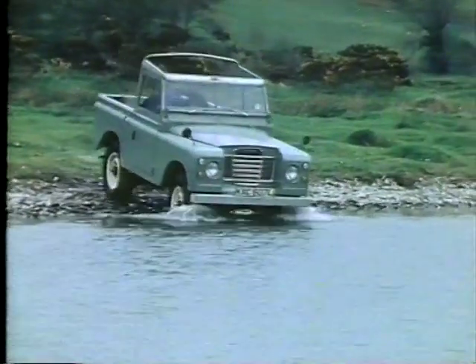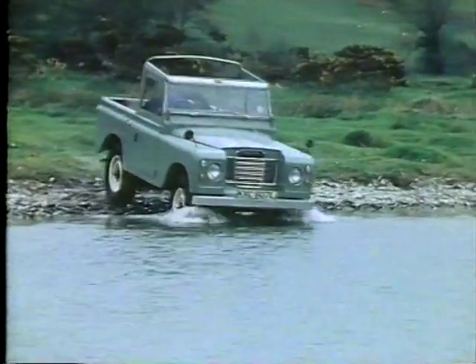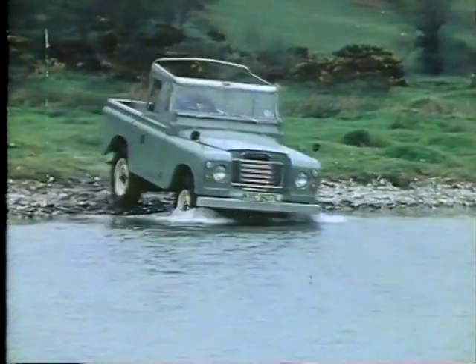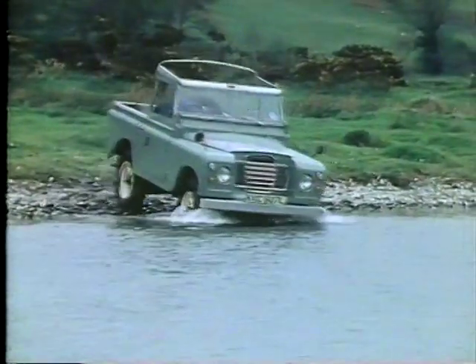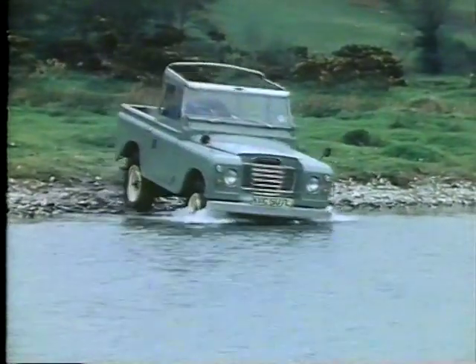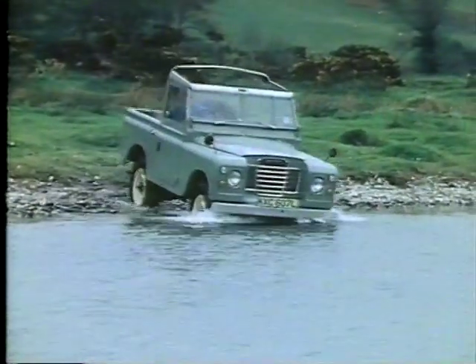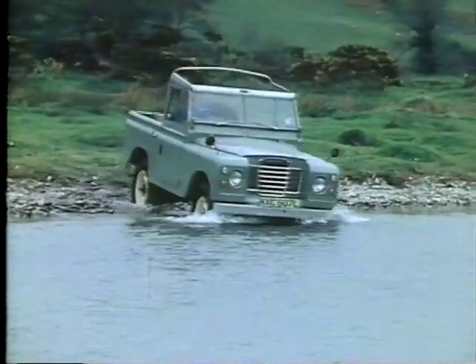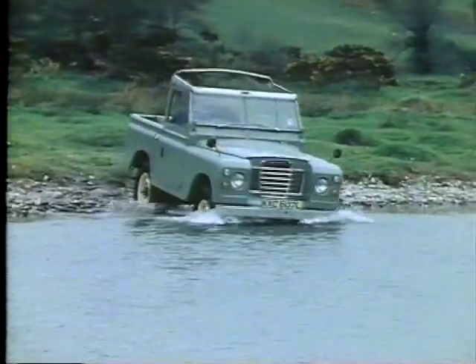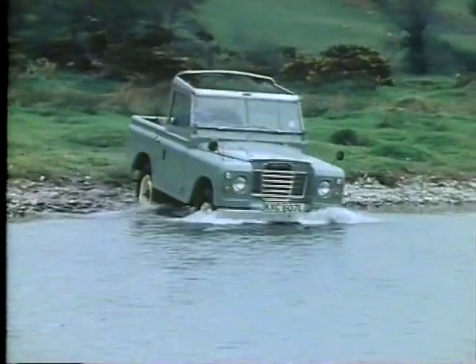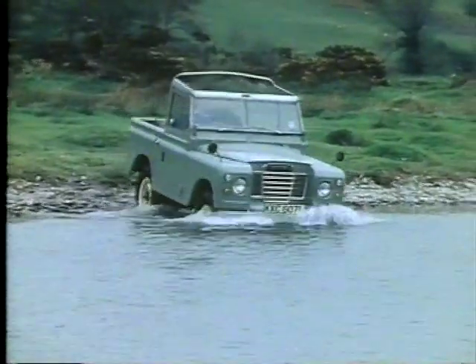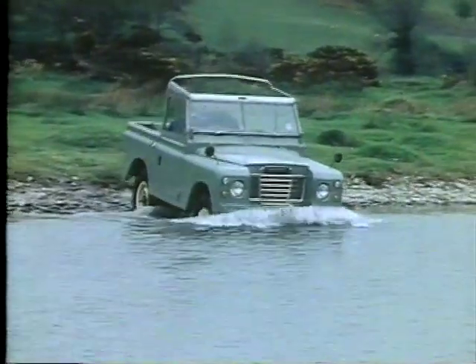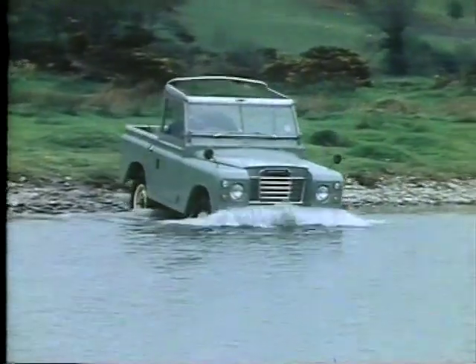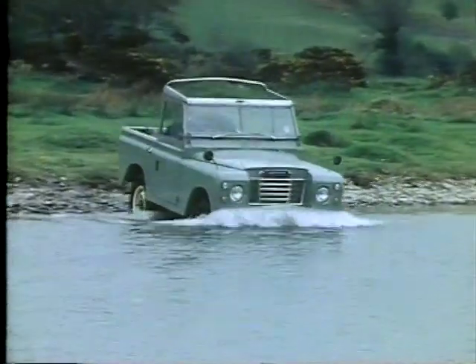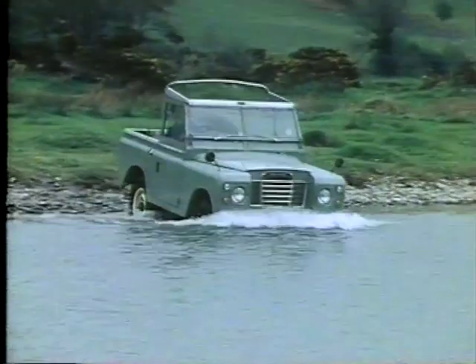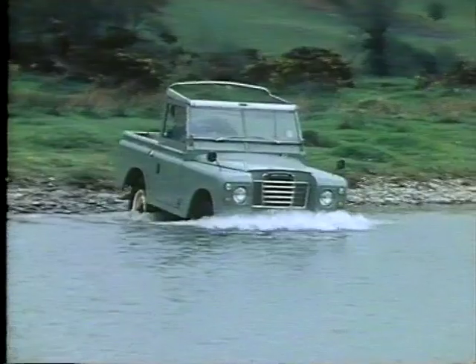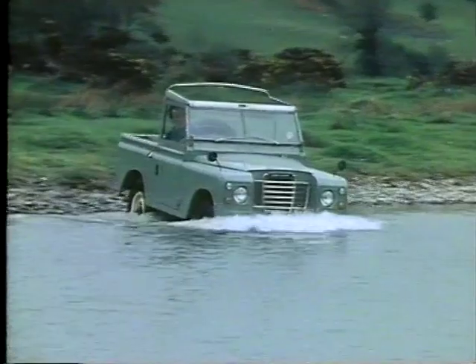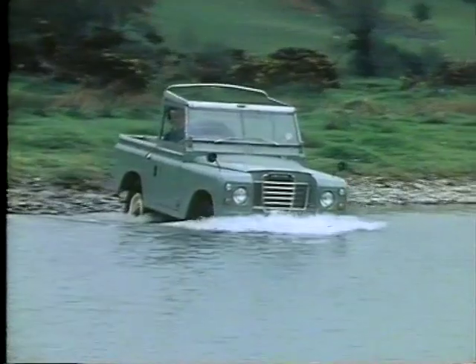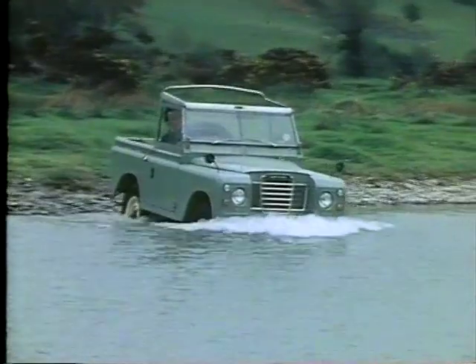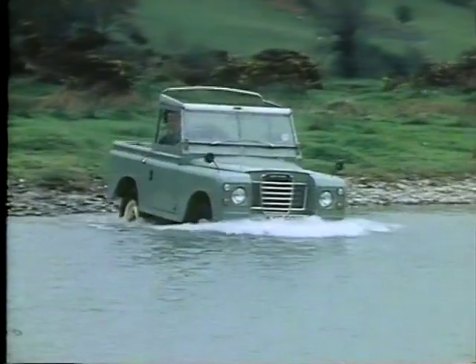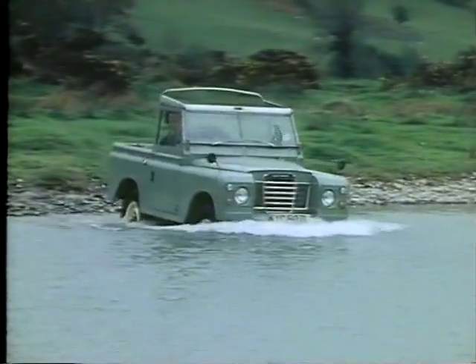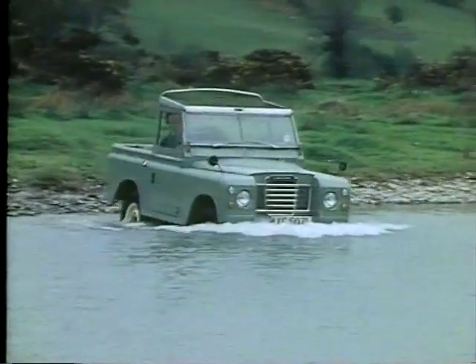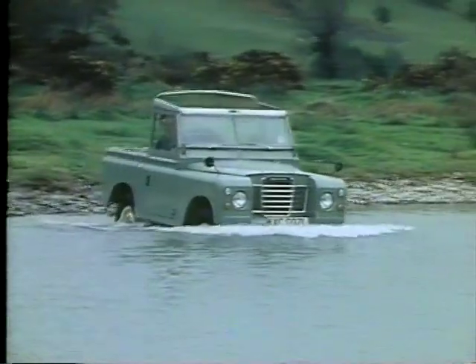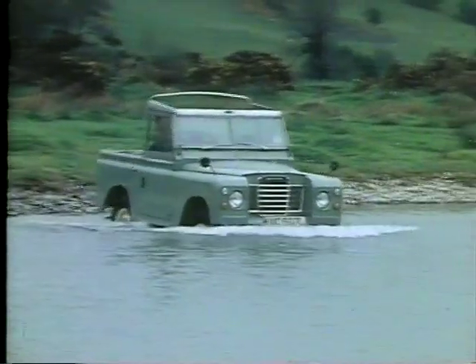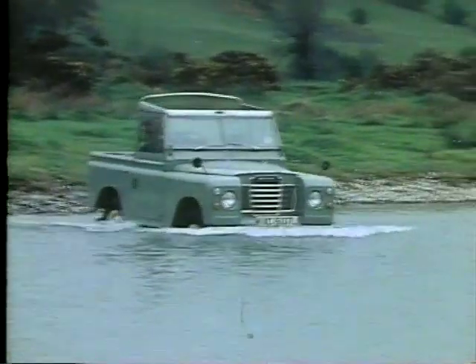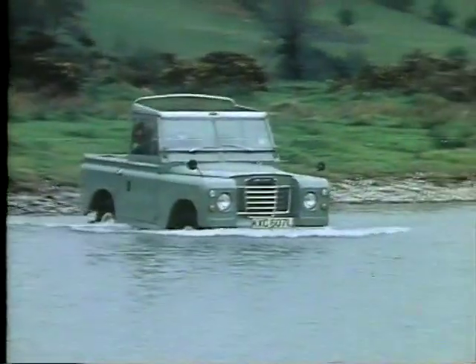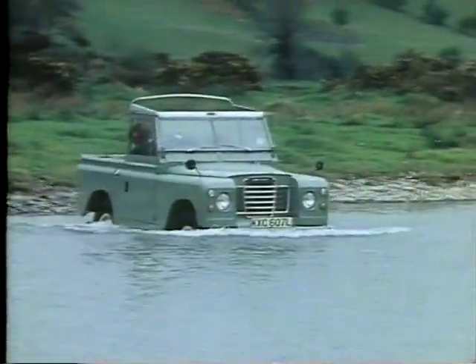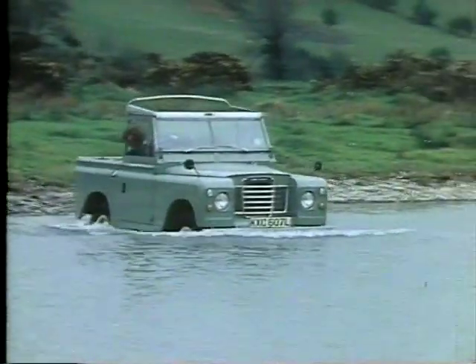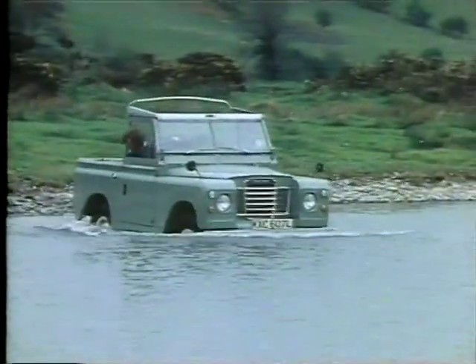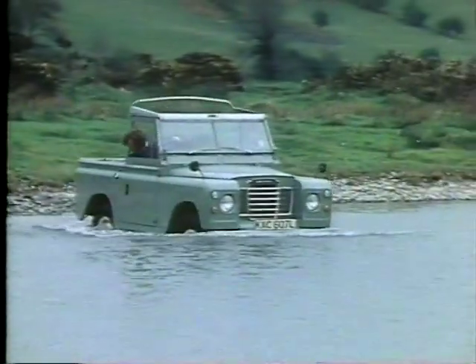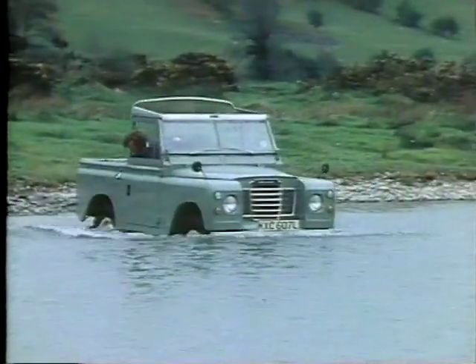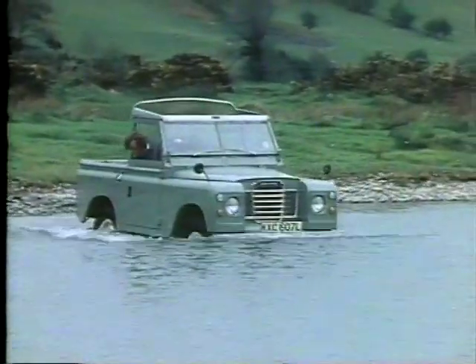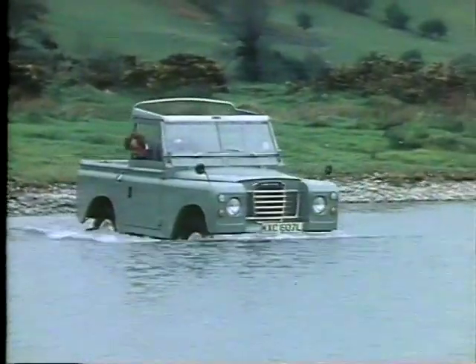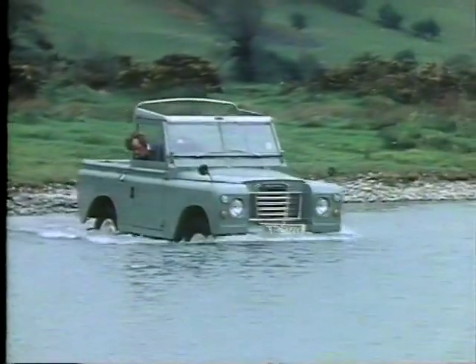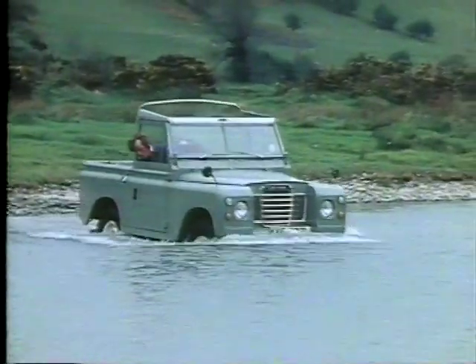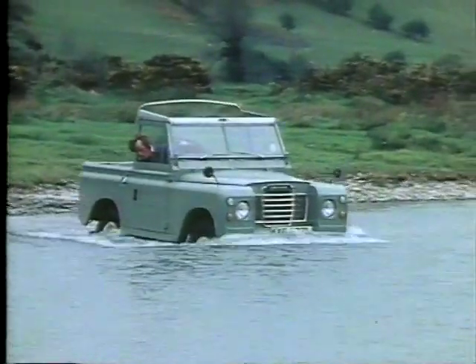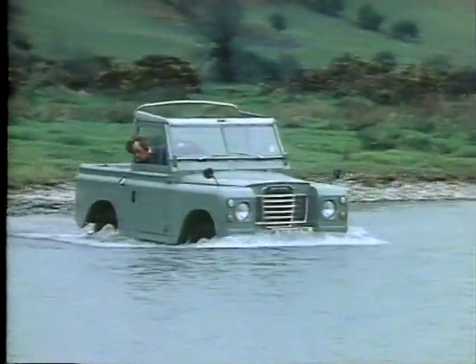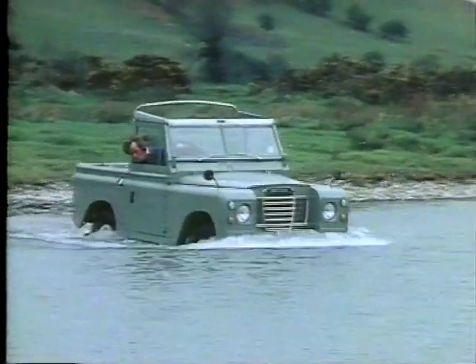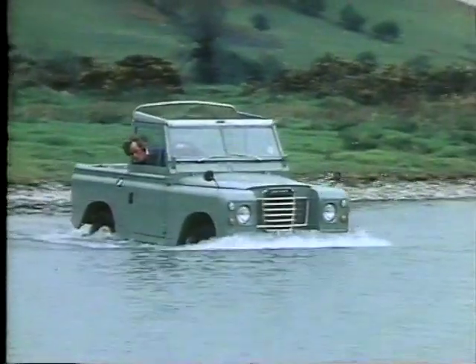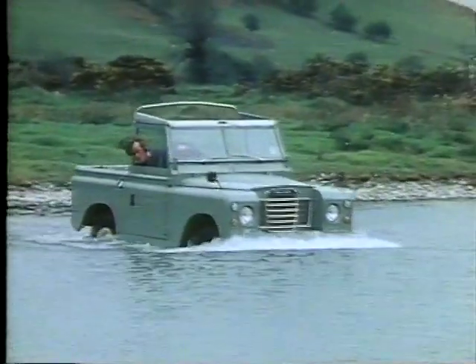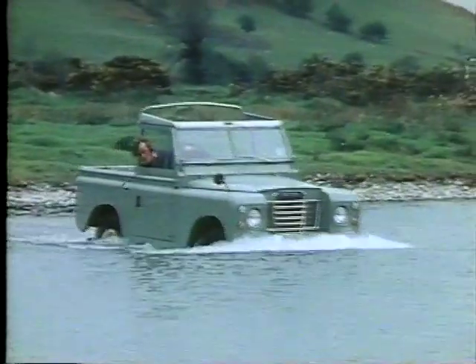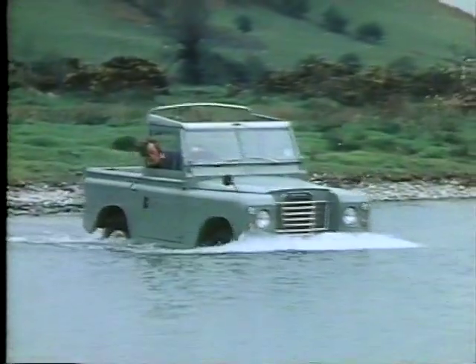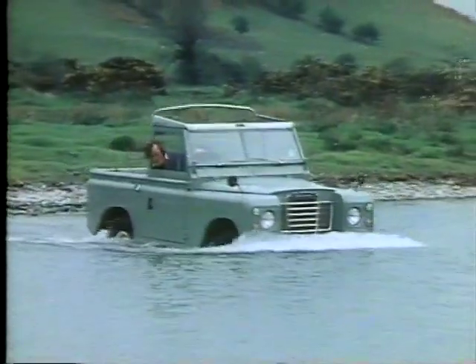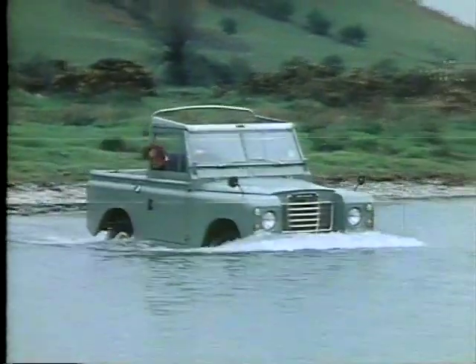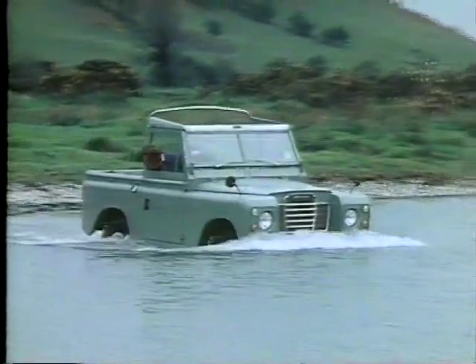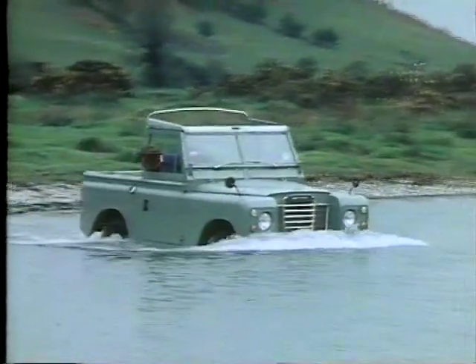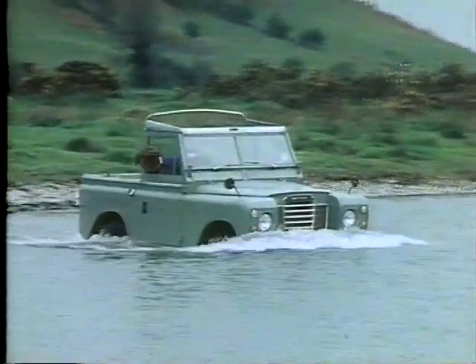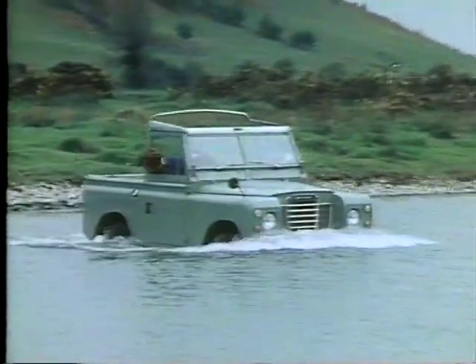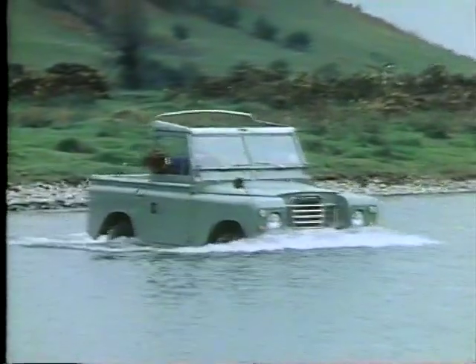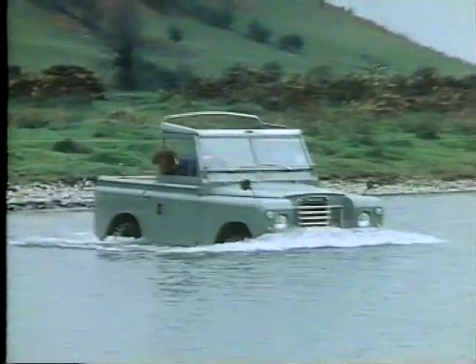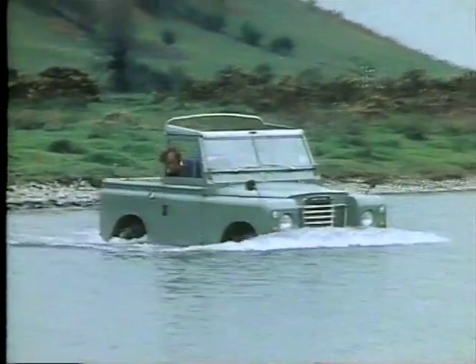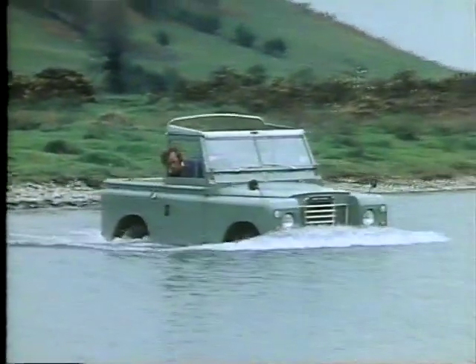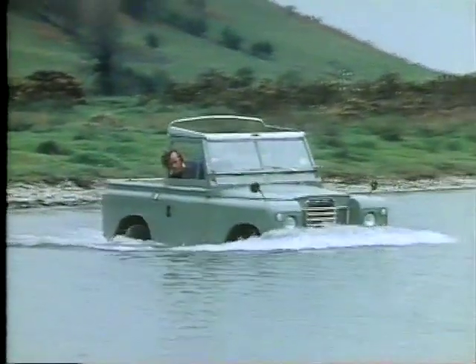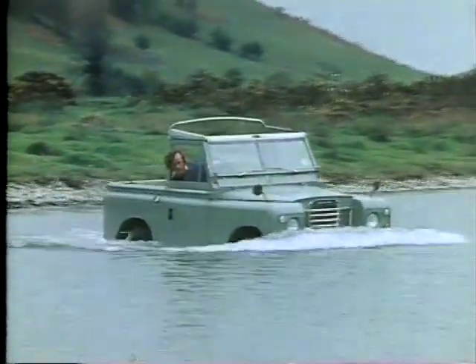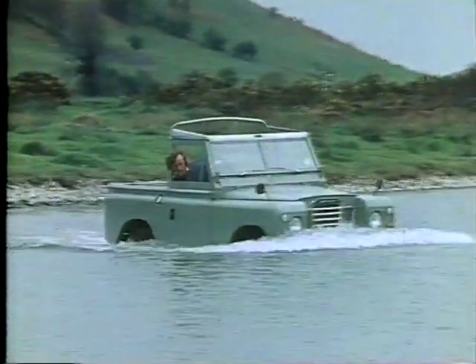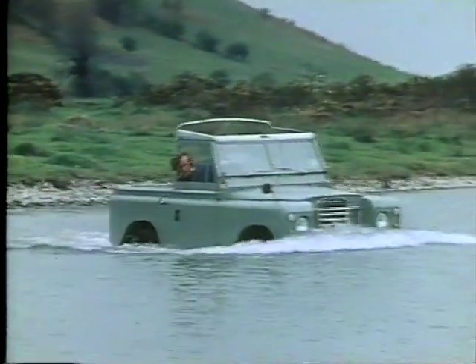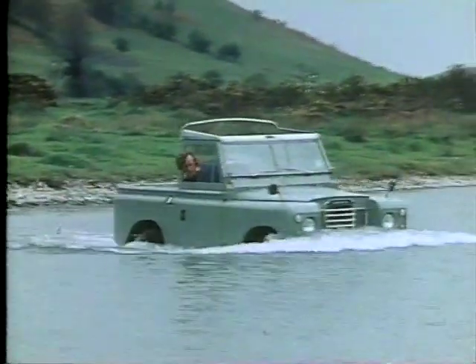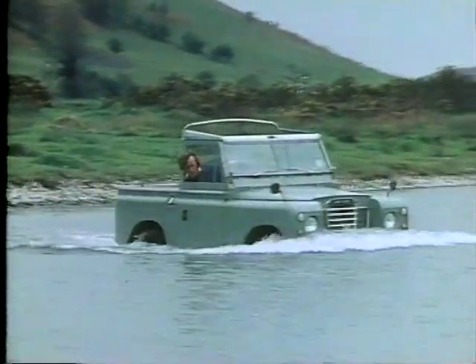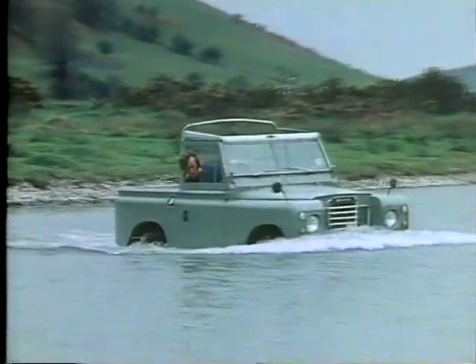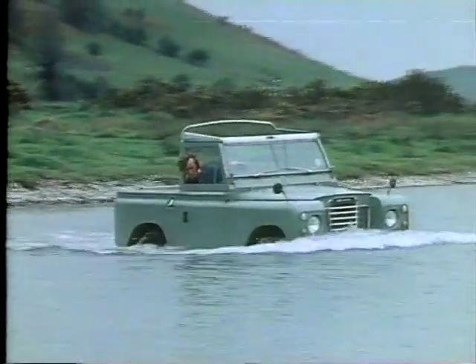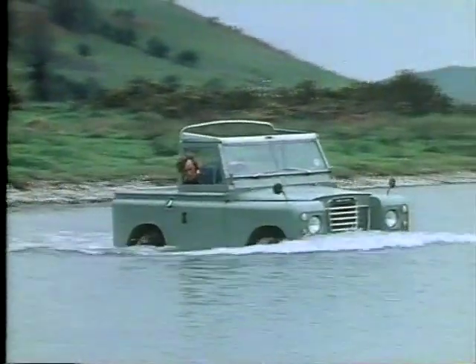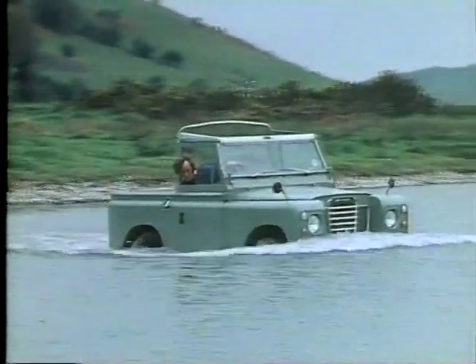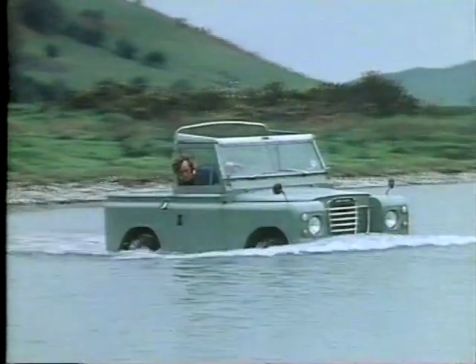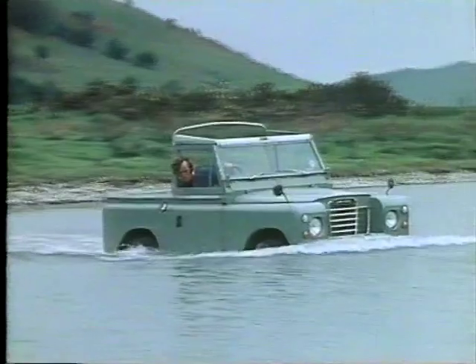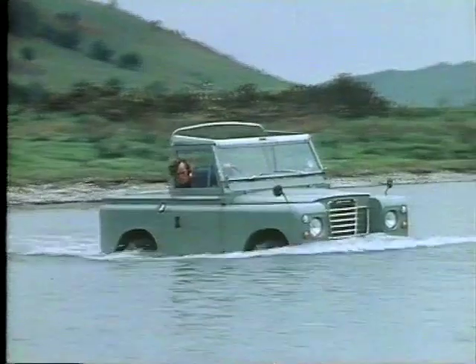Travel slowly, in a low gear, but maintain sufficient throttle to avoid stalling when the exhaust pipe is under water.